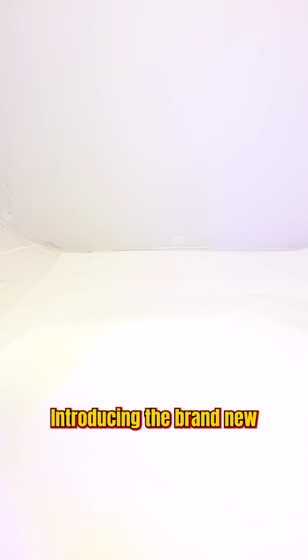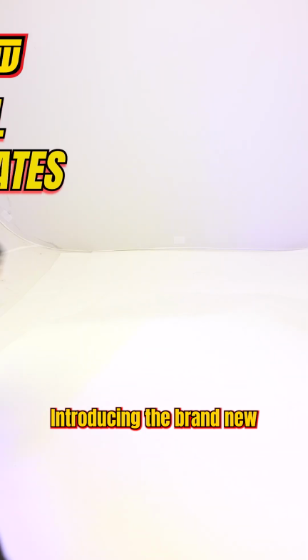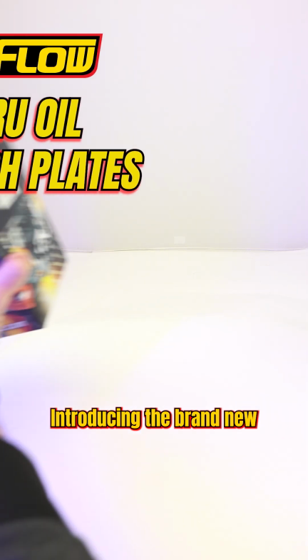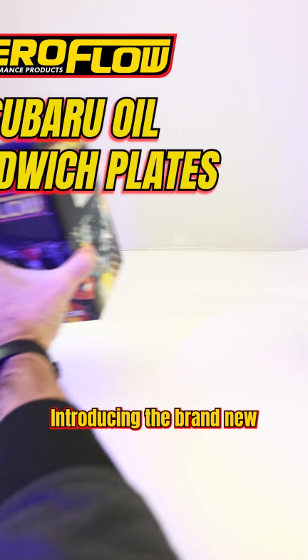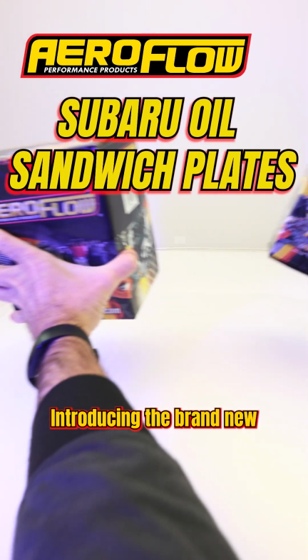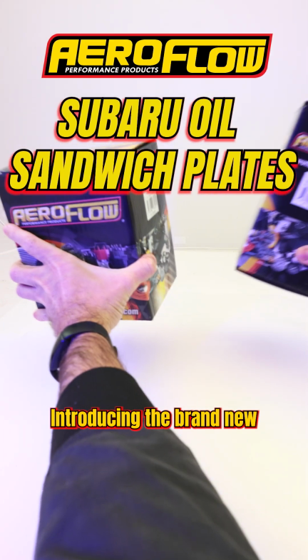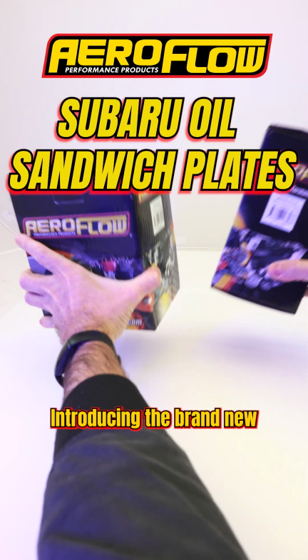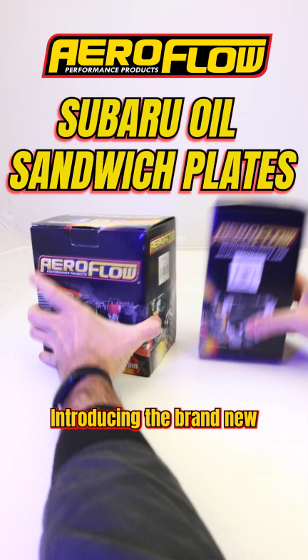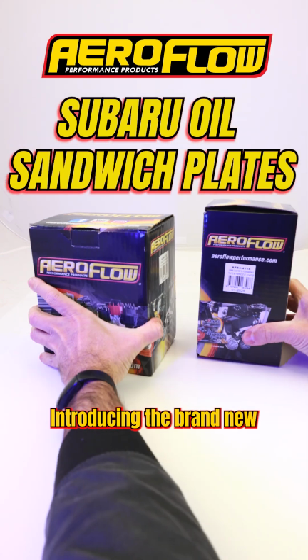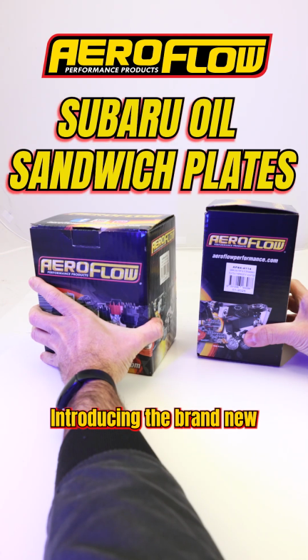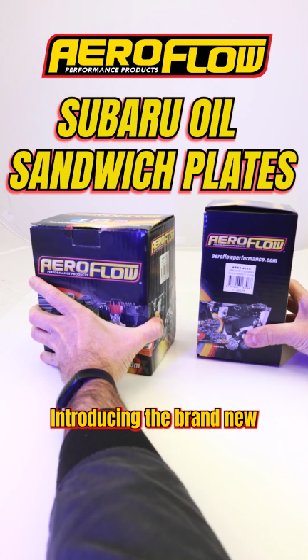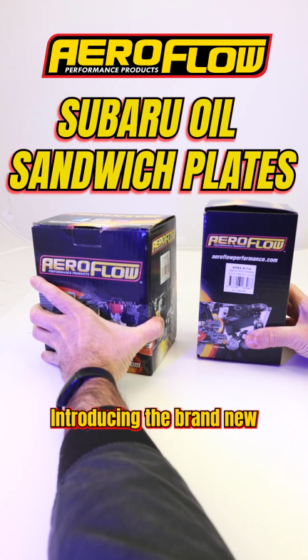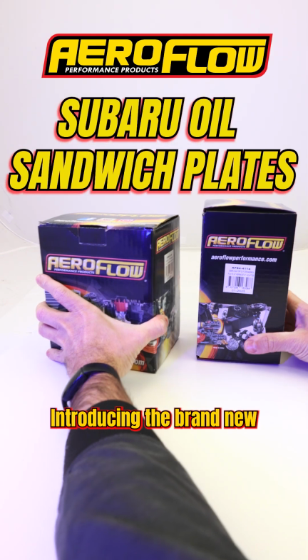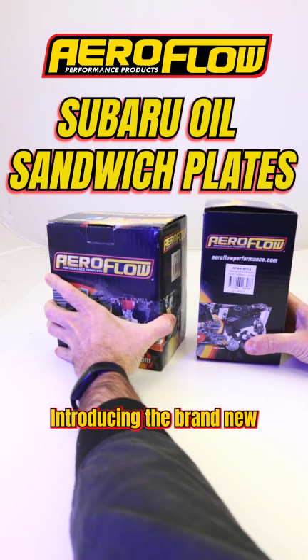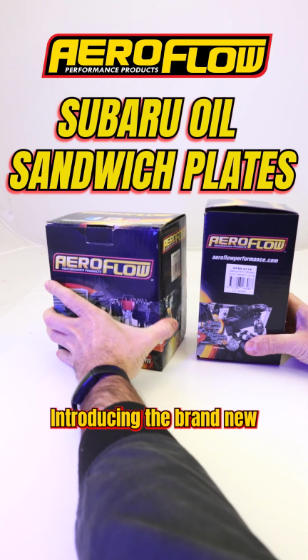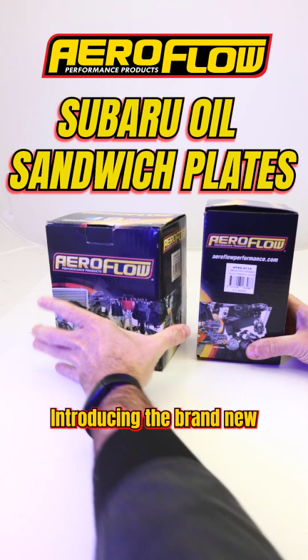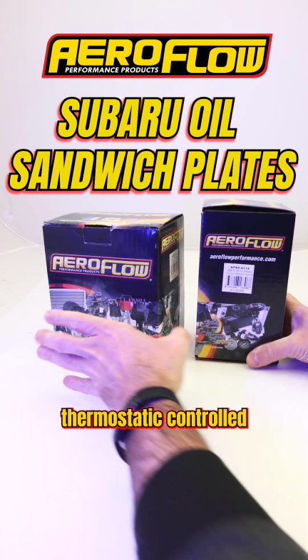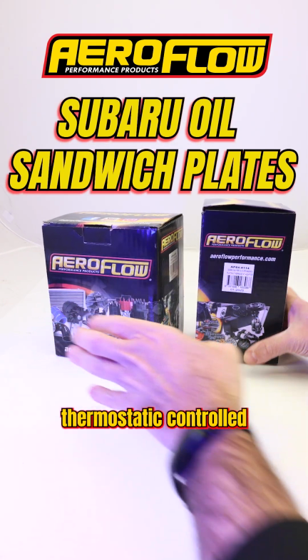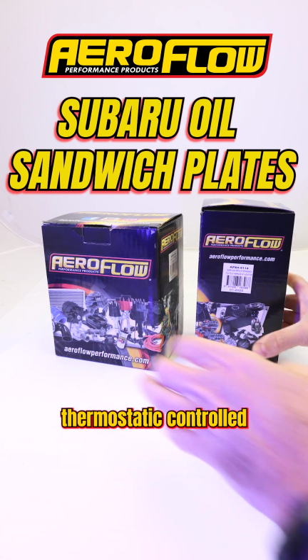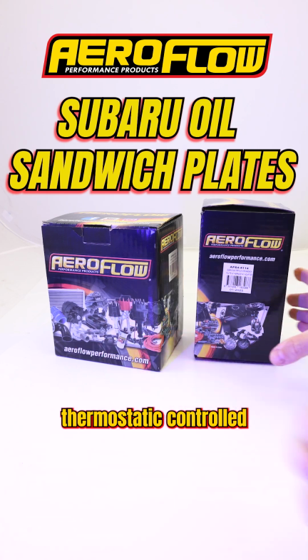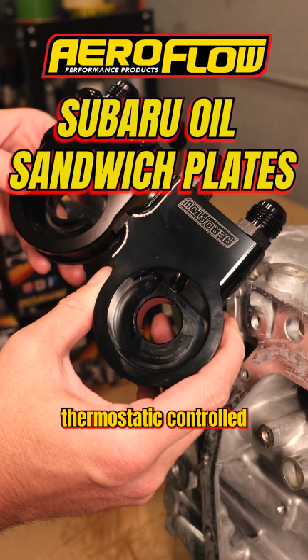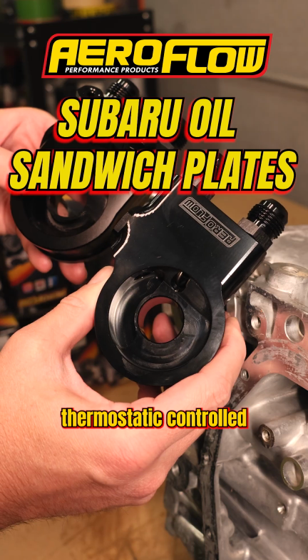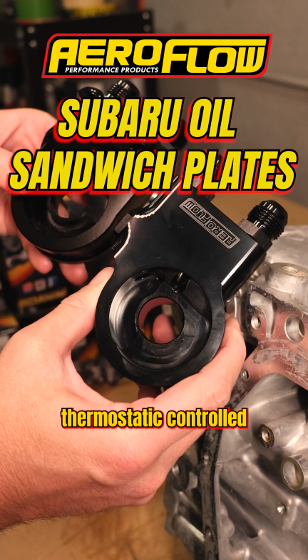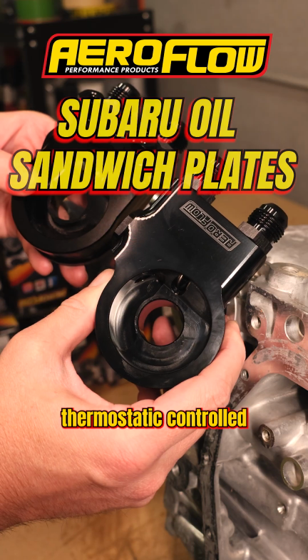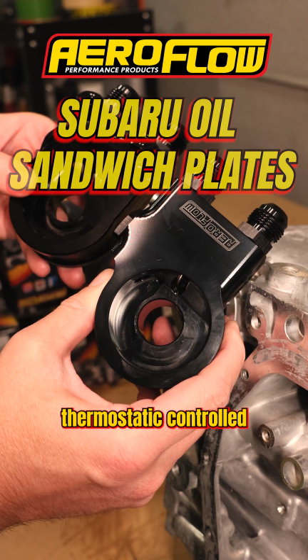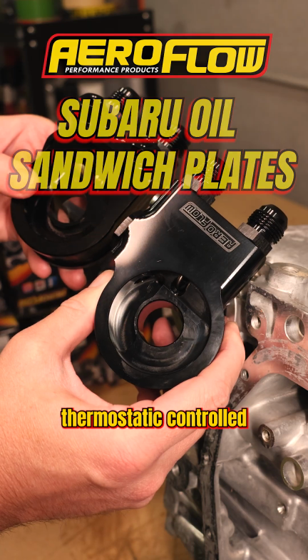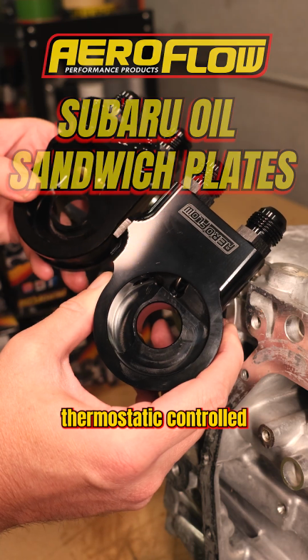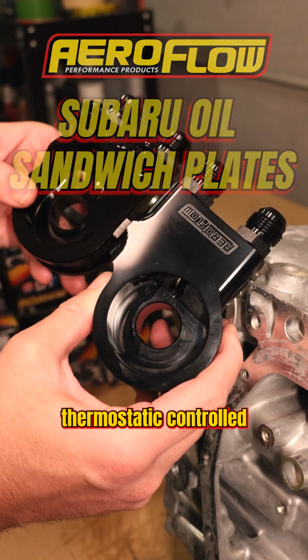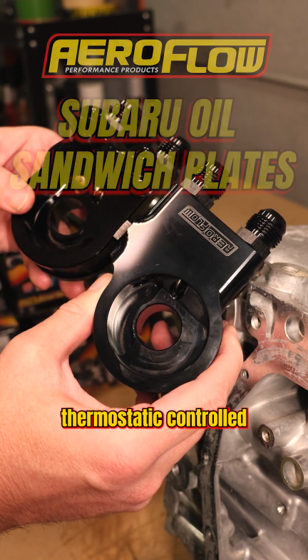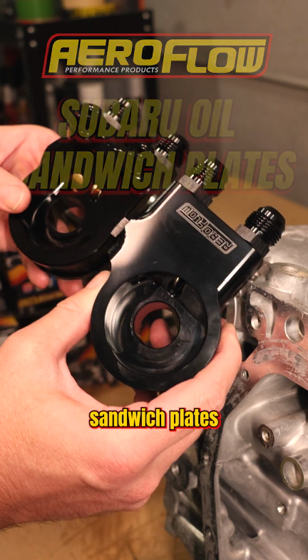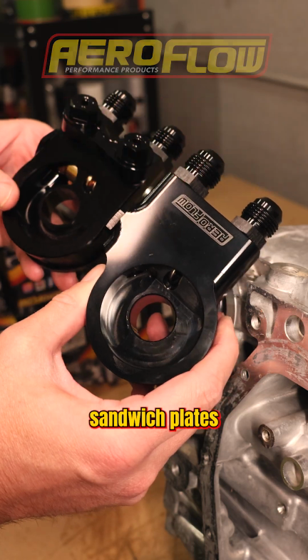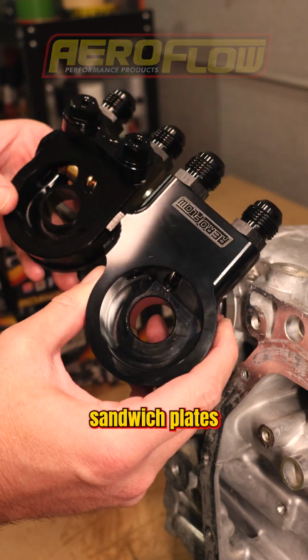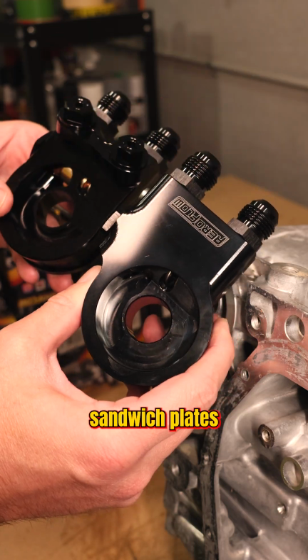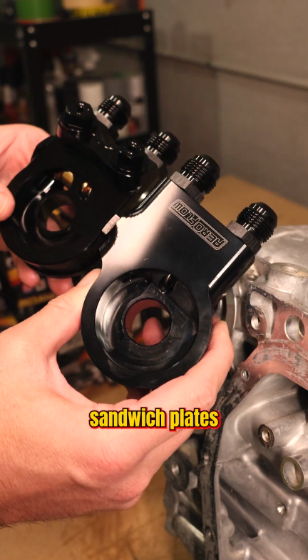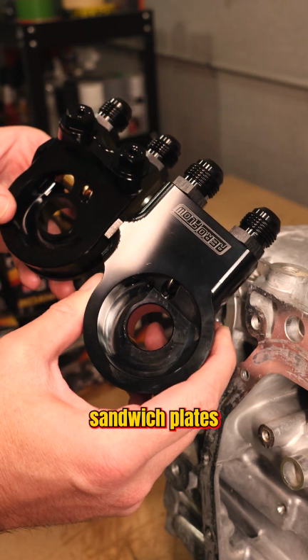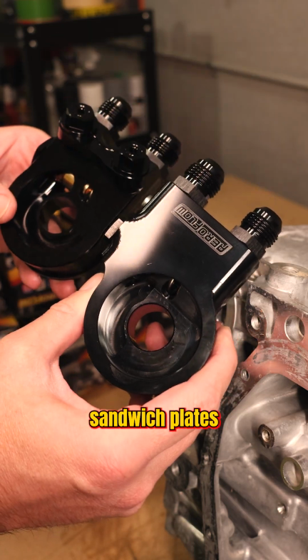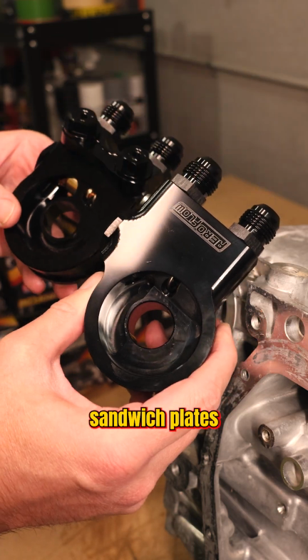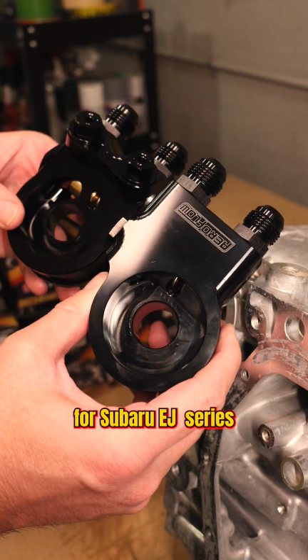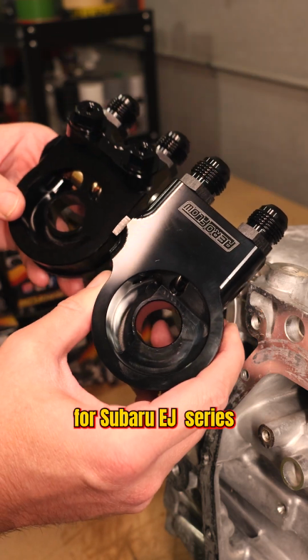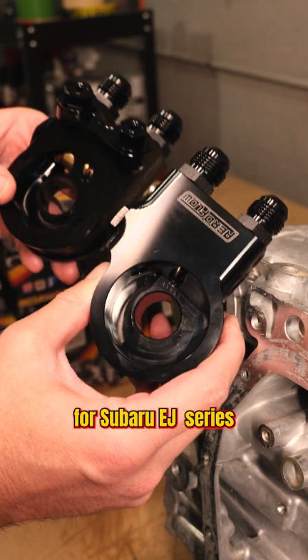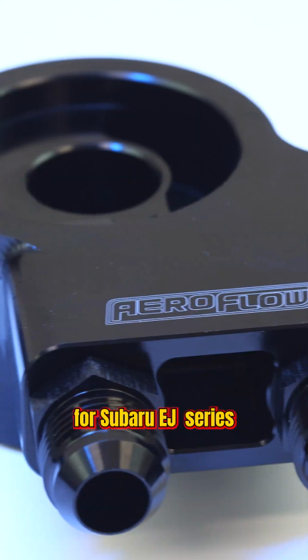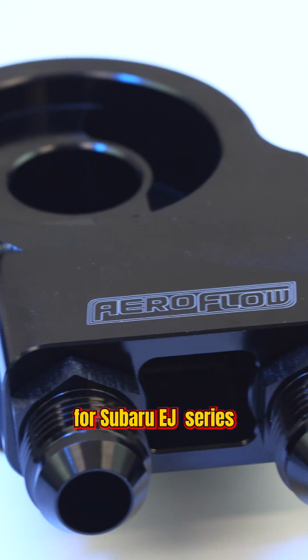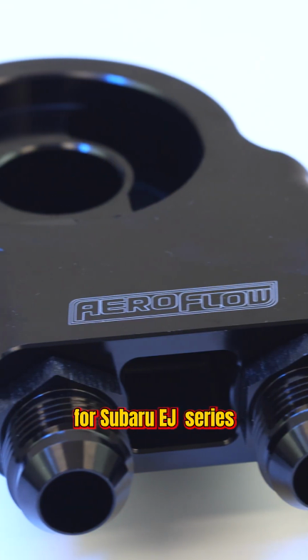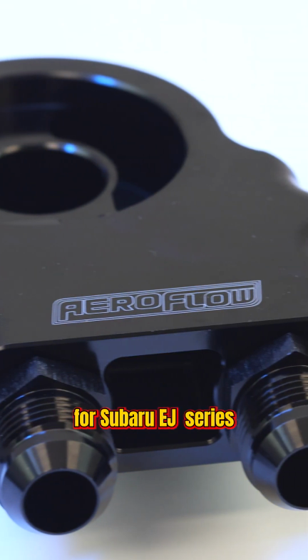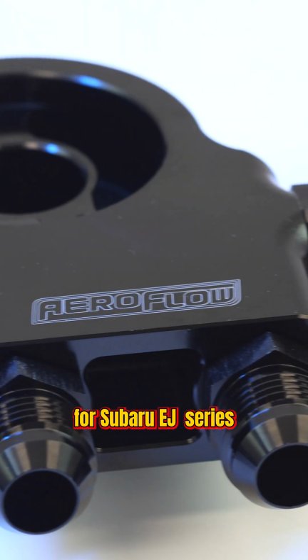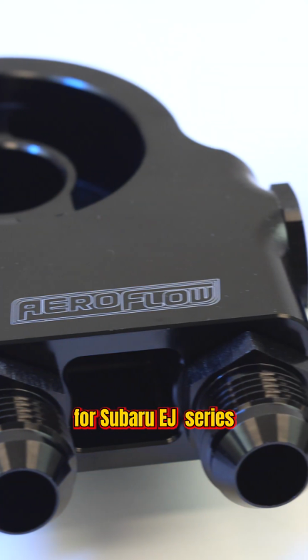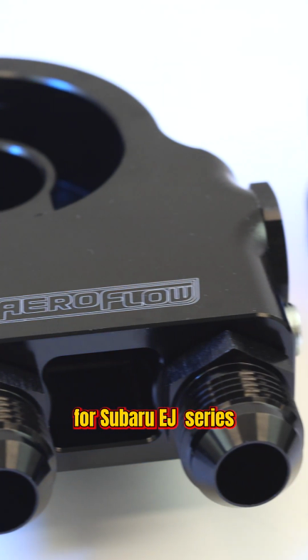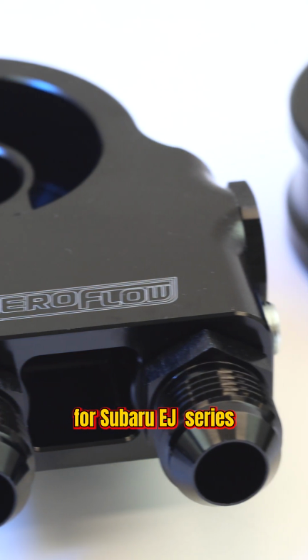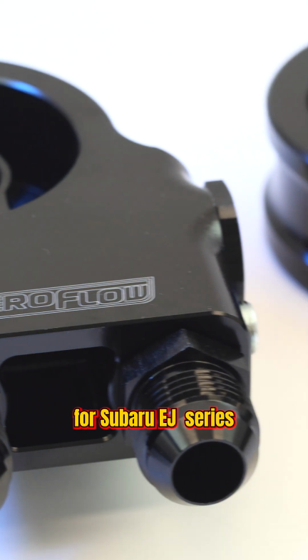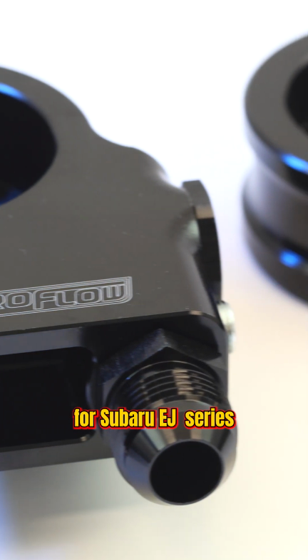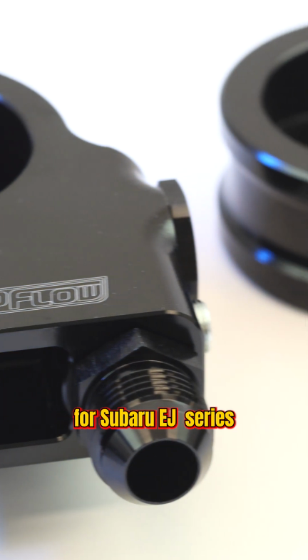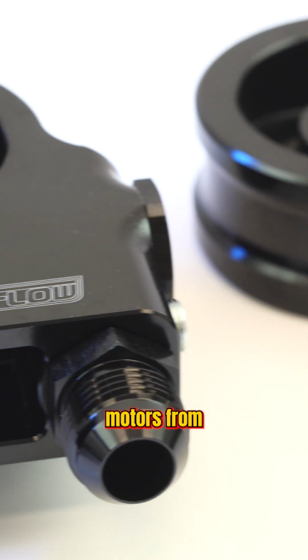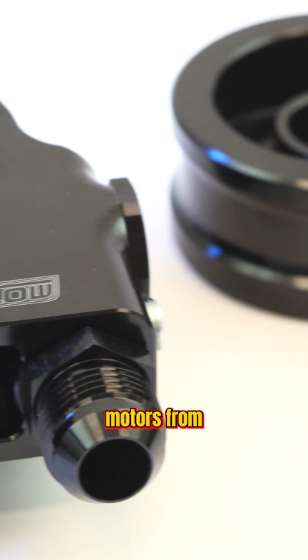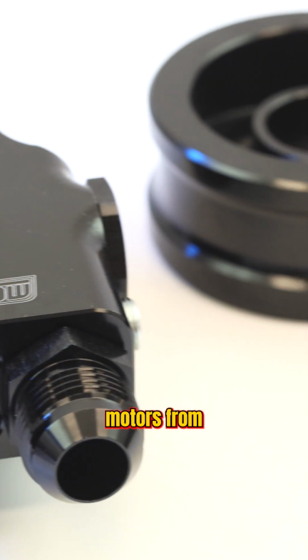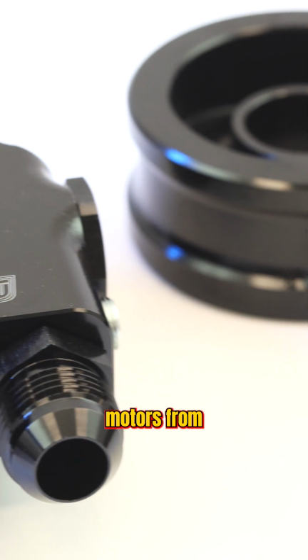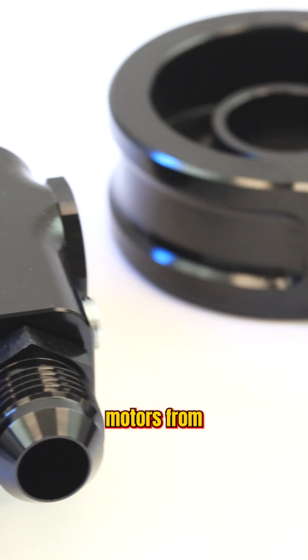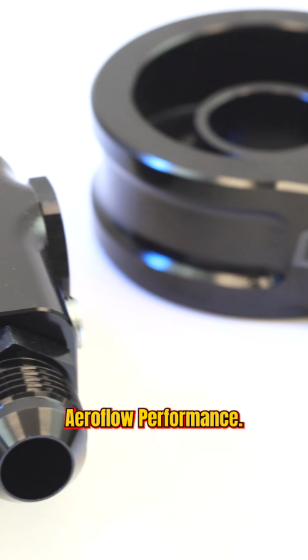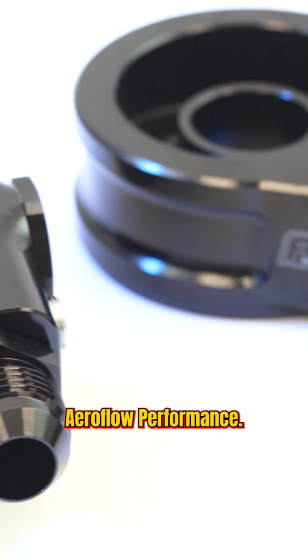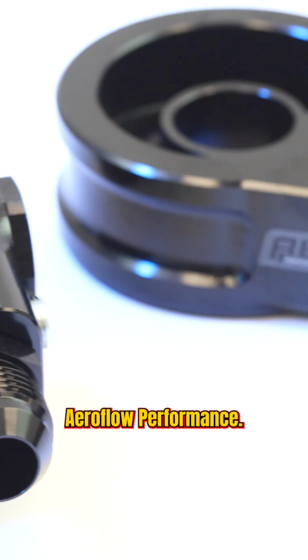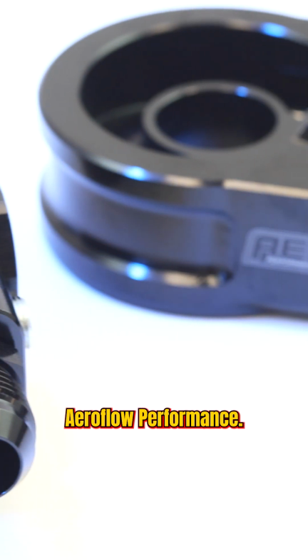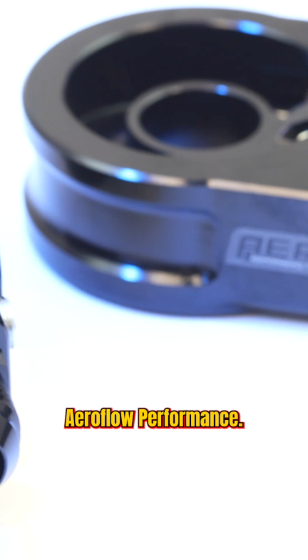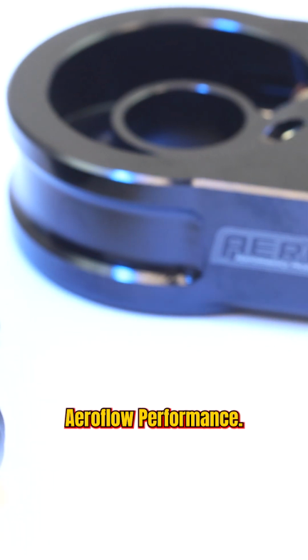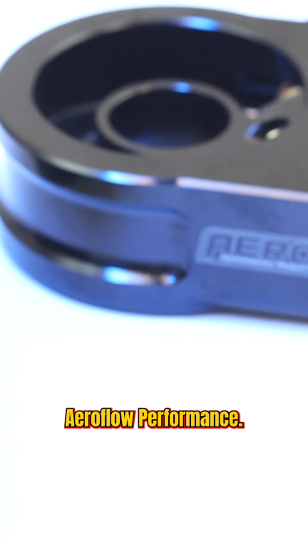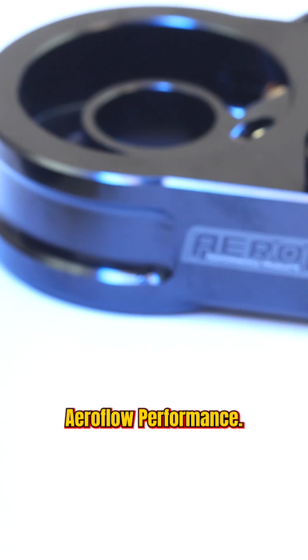Introducing the brand new thermostatically controlled sandwich plates for Subaru EJ series motors from Aeroflow Performance.